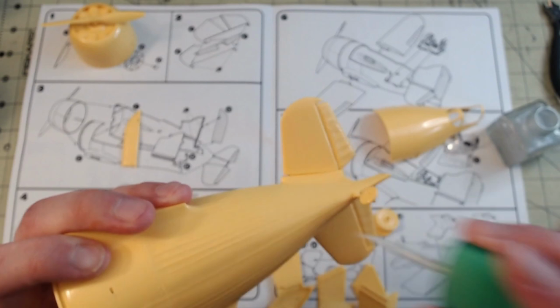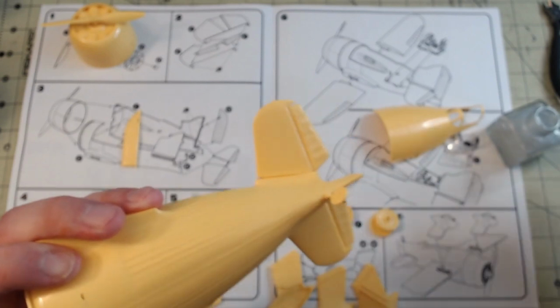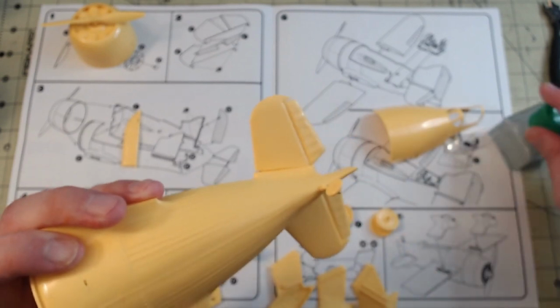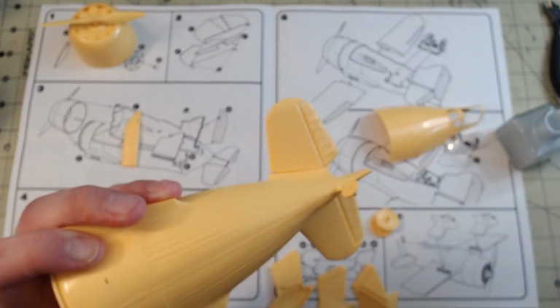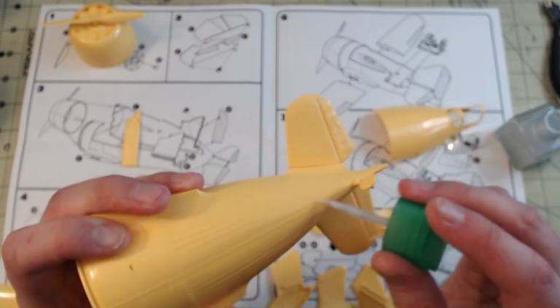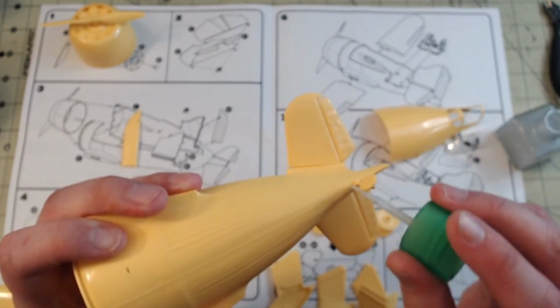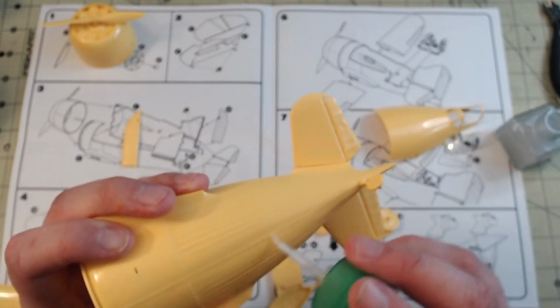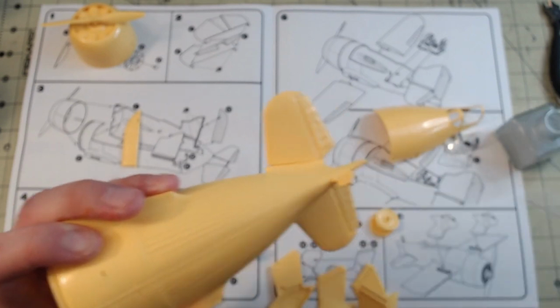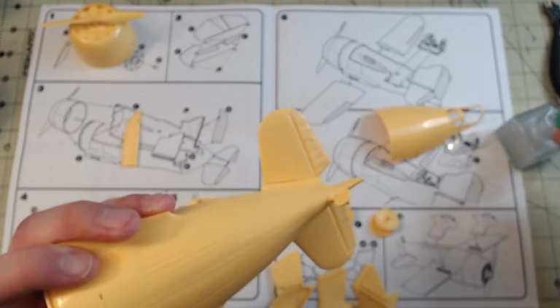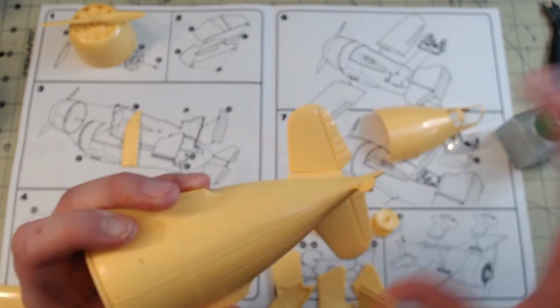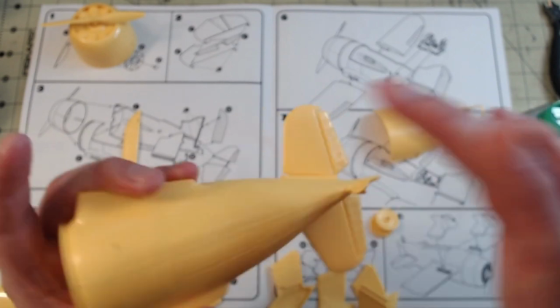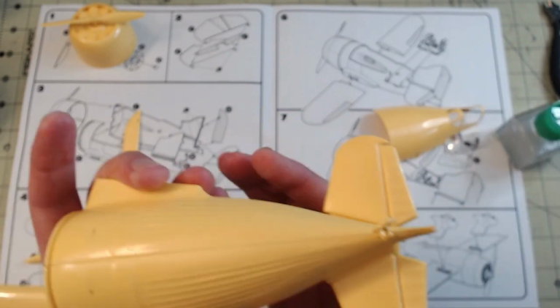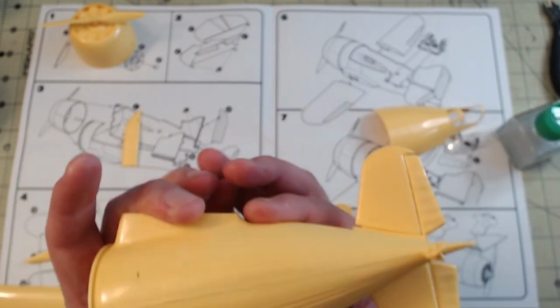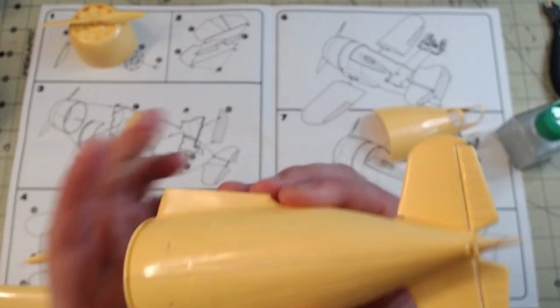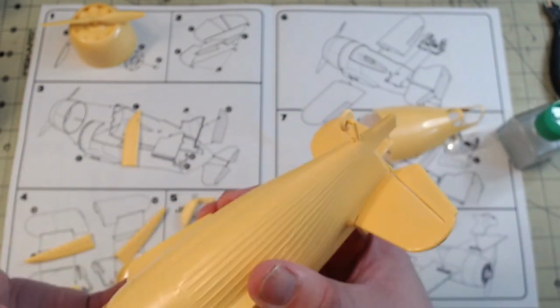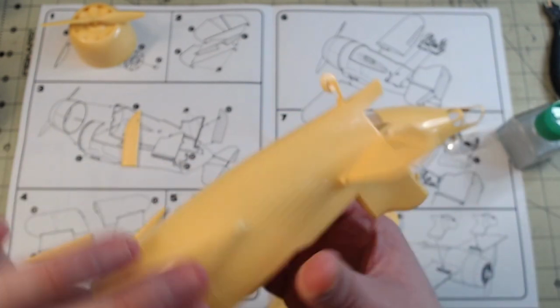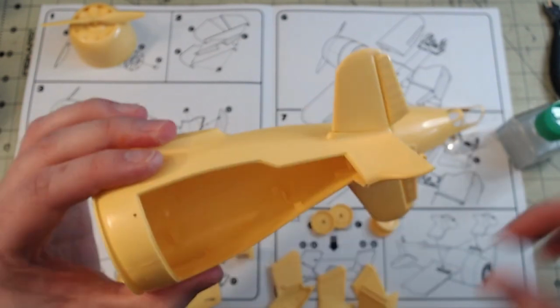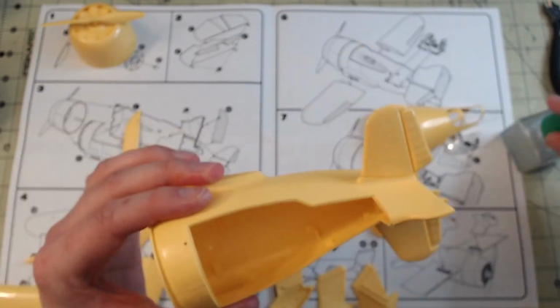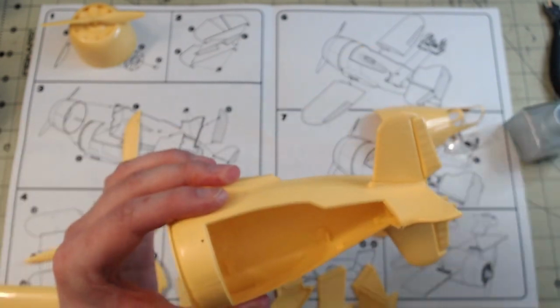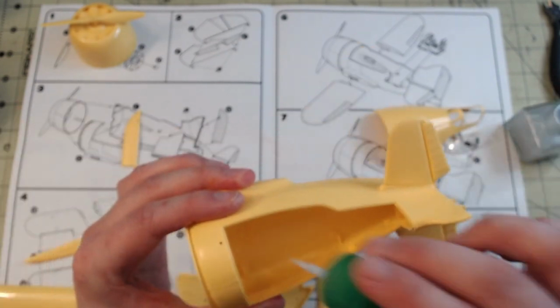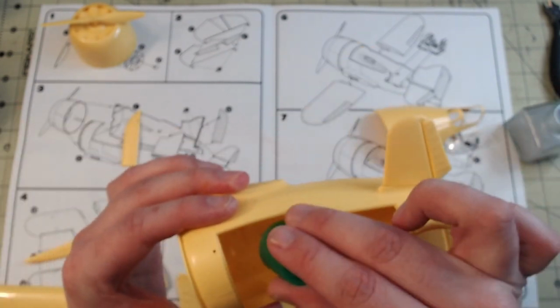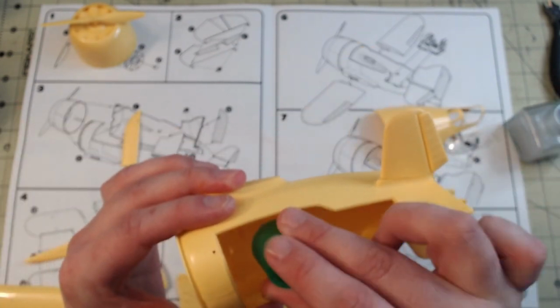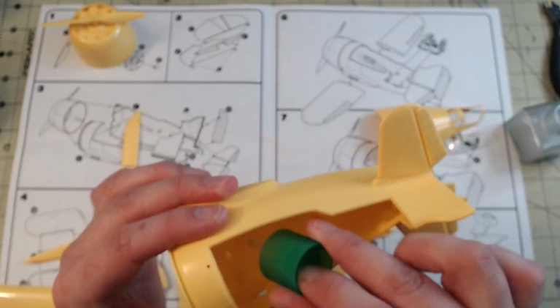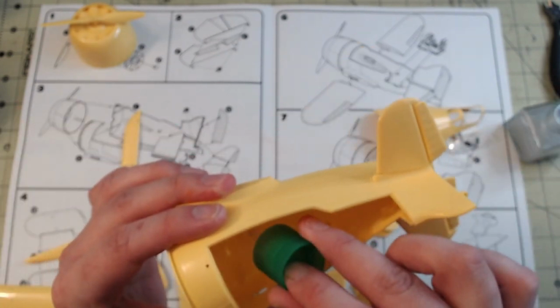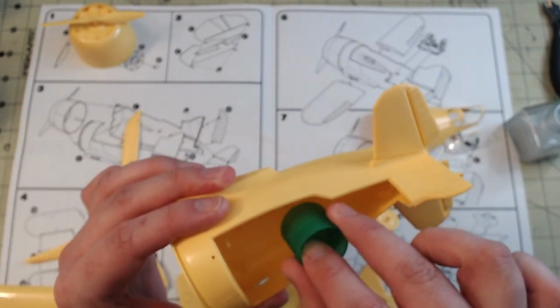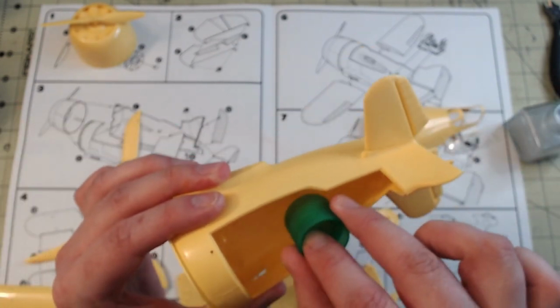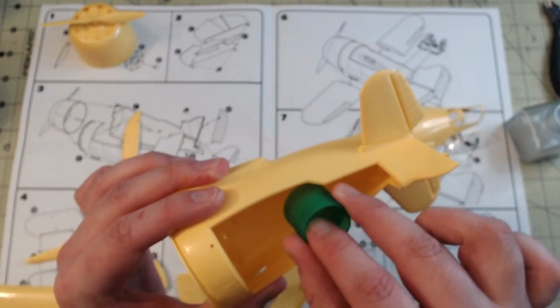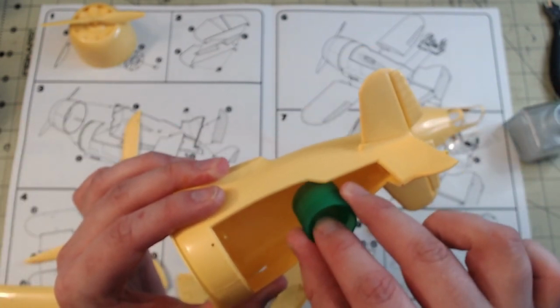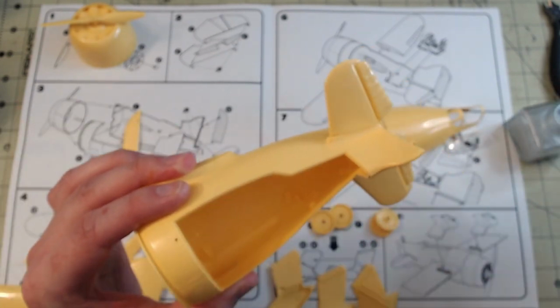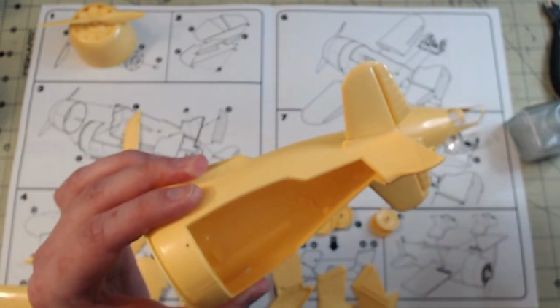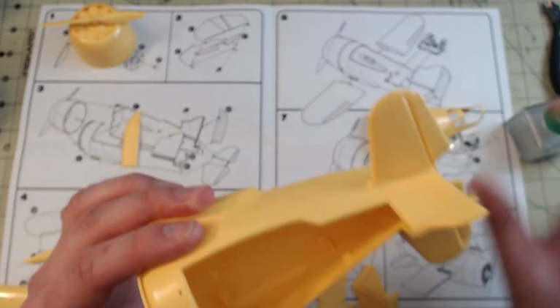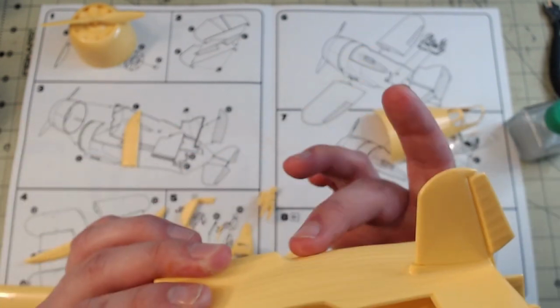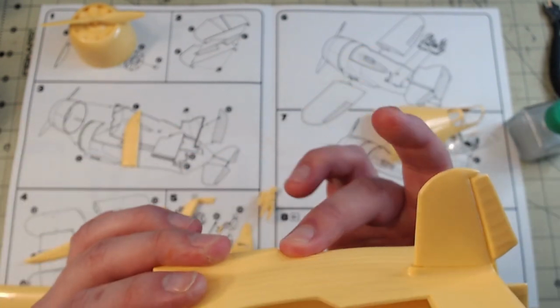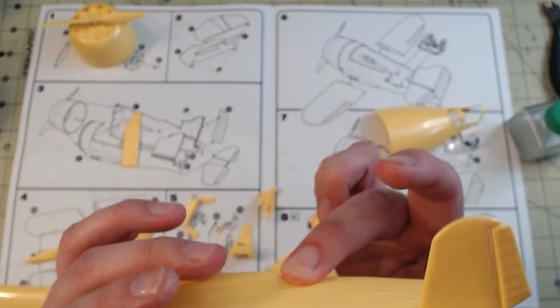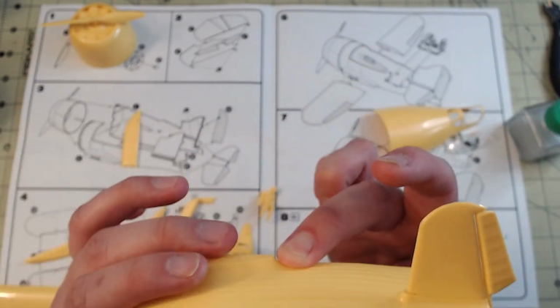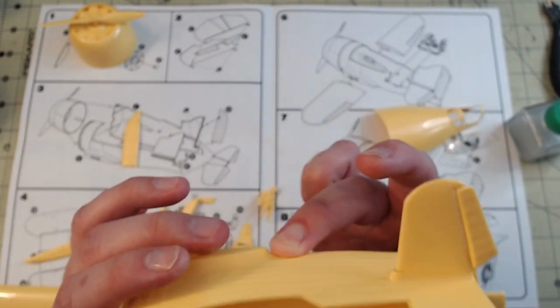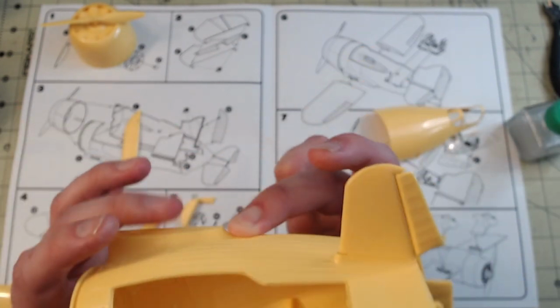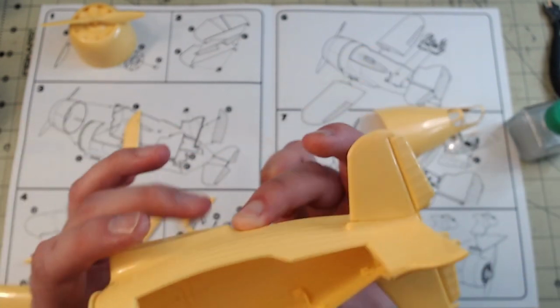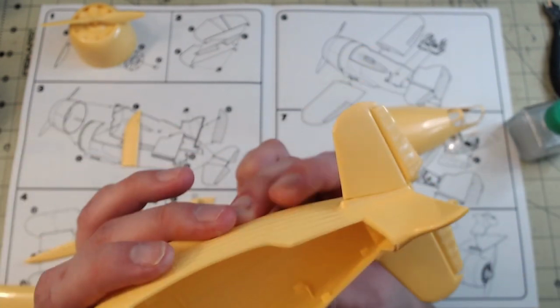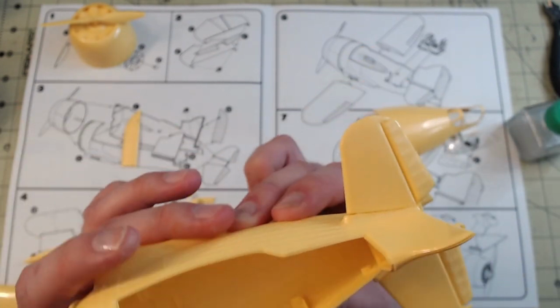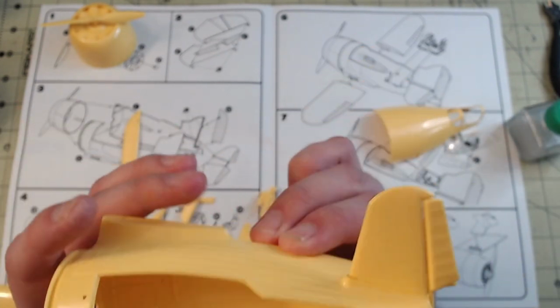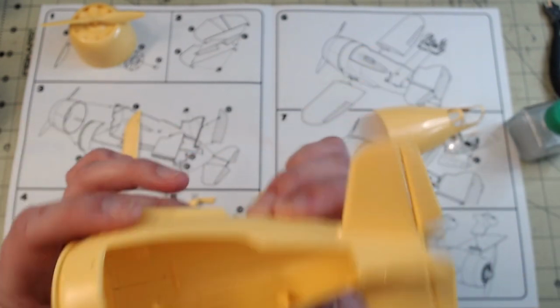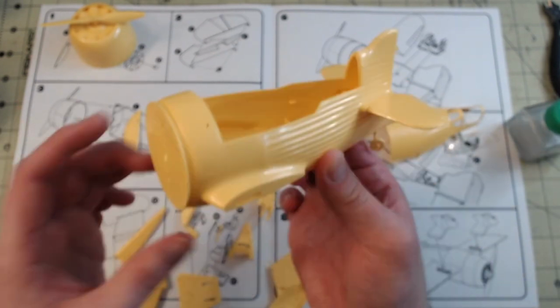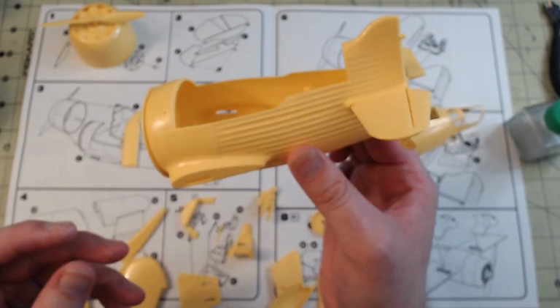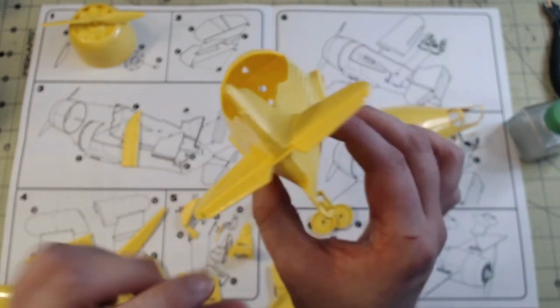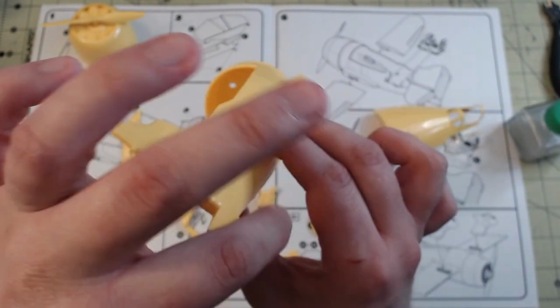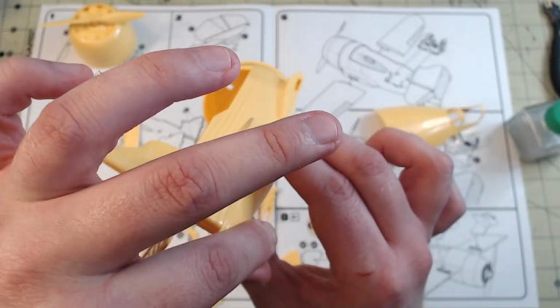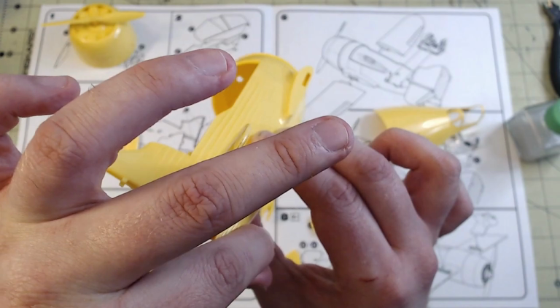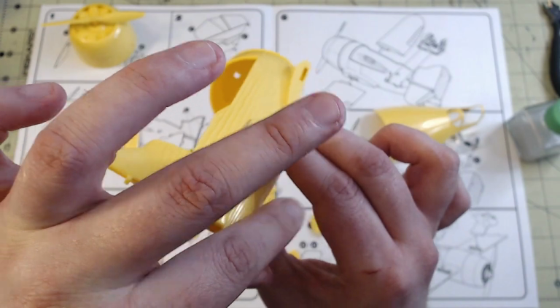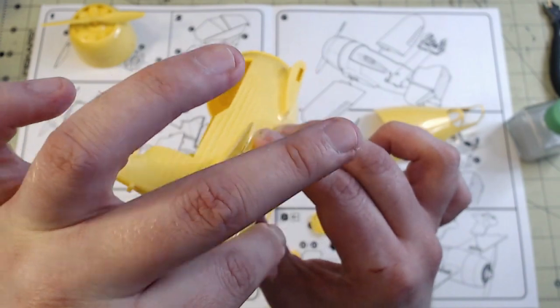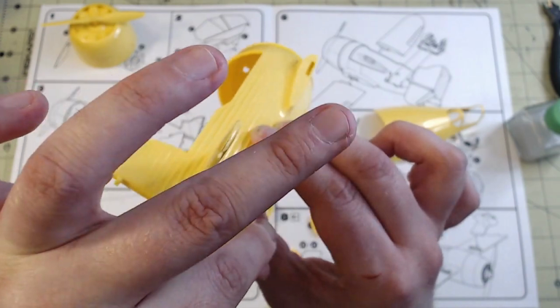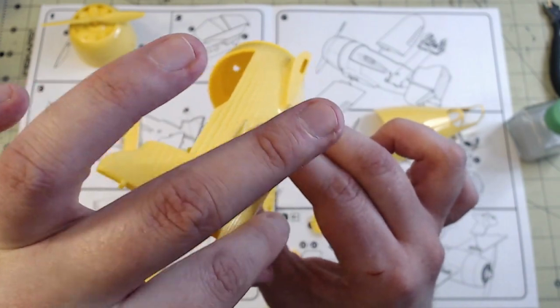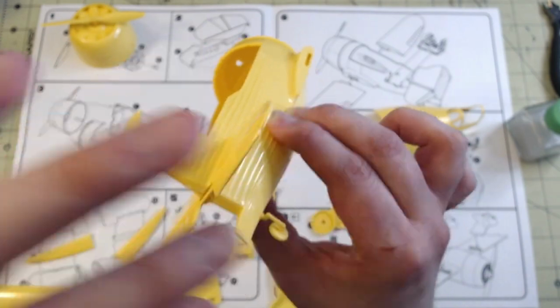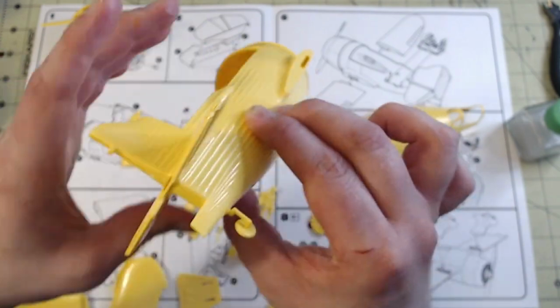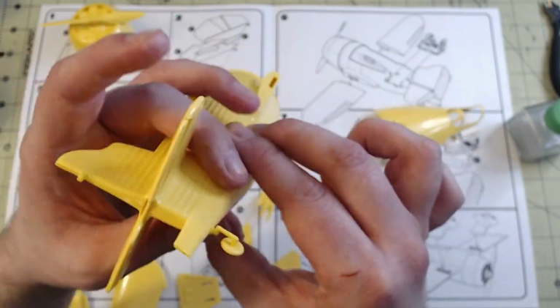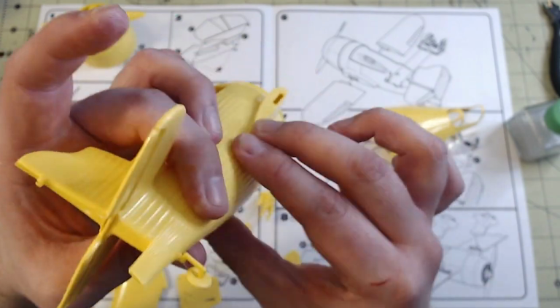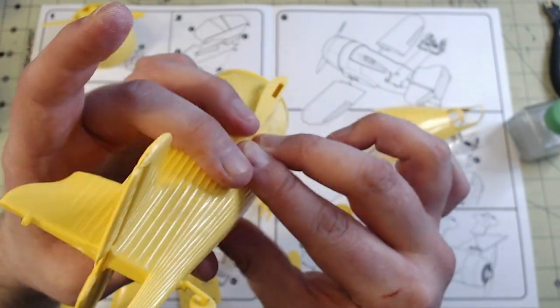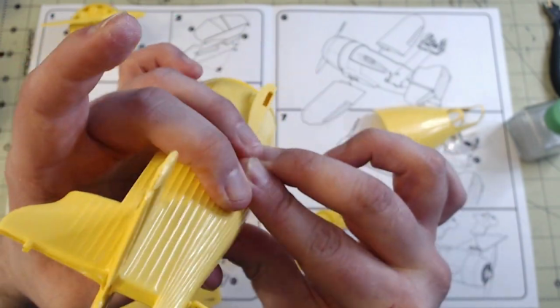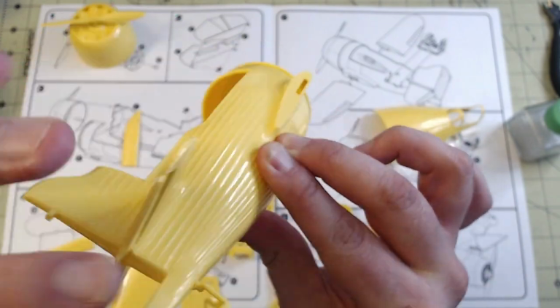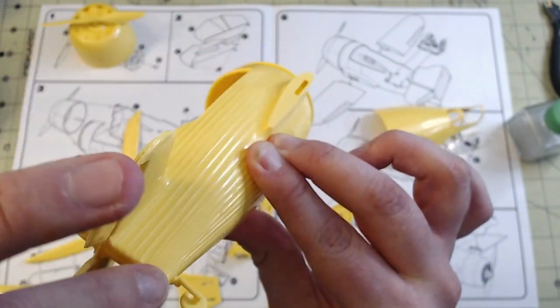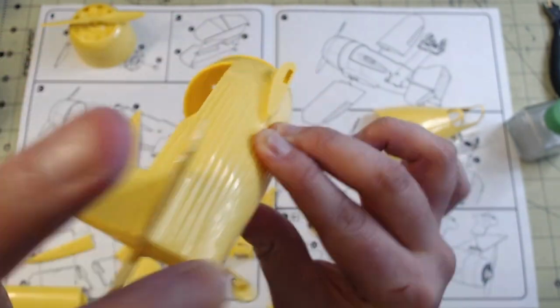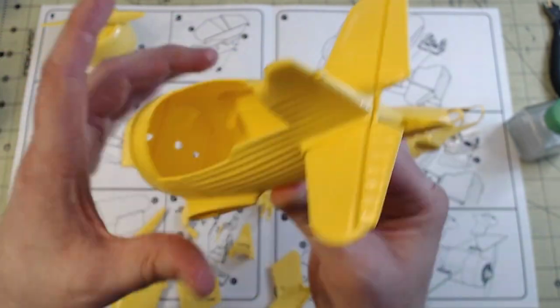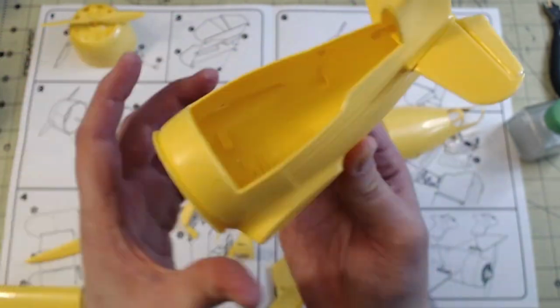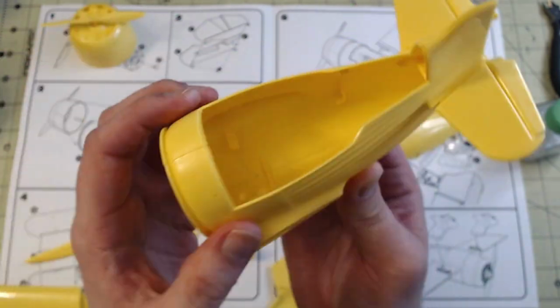Once satisfied with how the parts sit, I run a thin bead of Tamiya extra thin cement along the join and hold it in place until the cement has set.